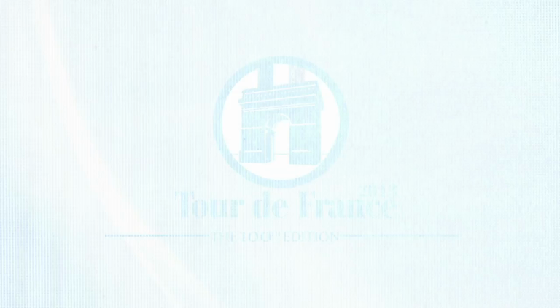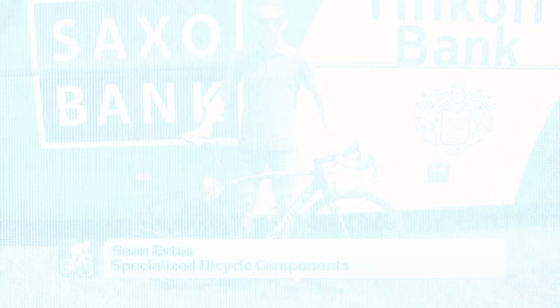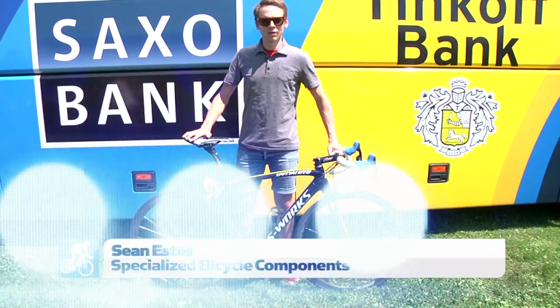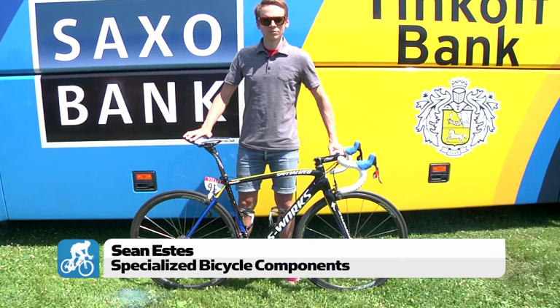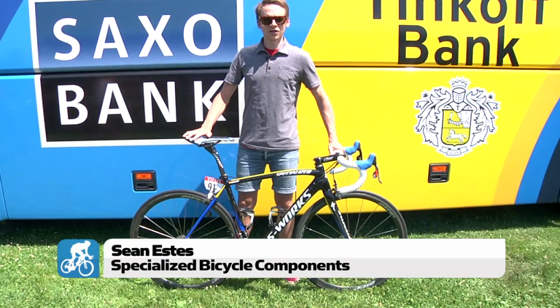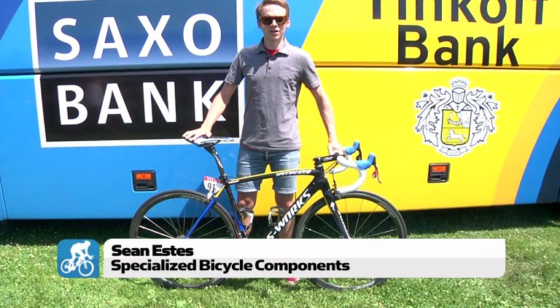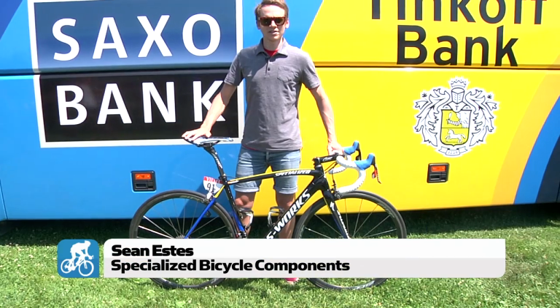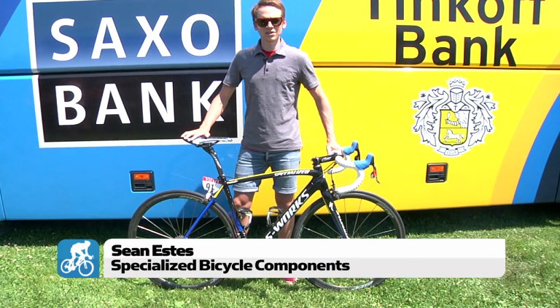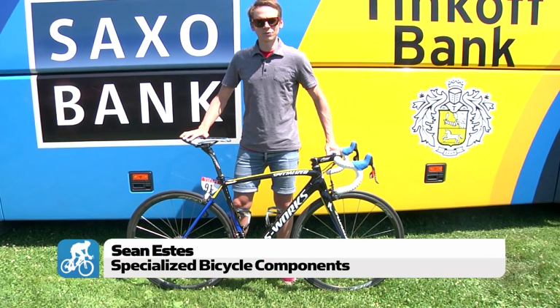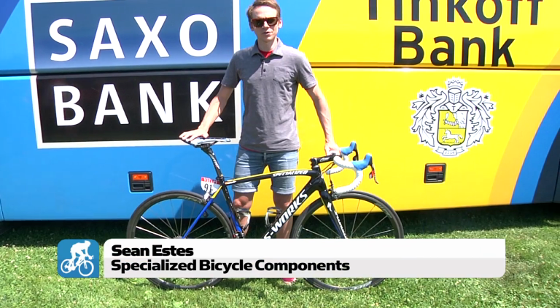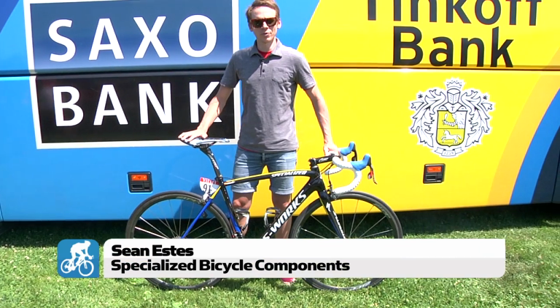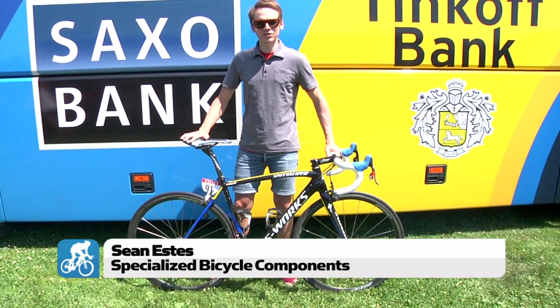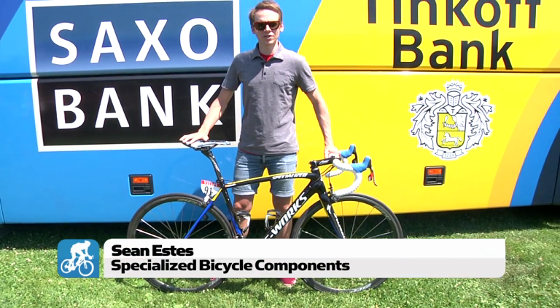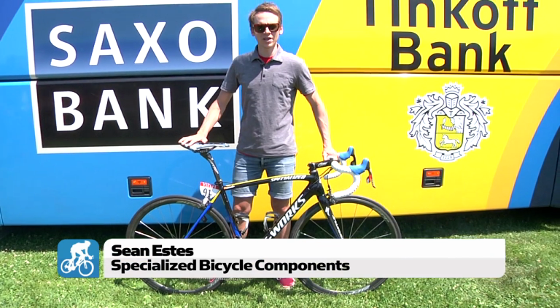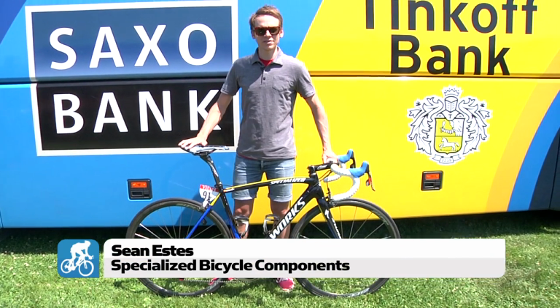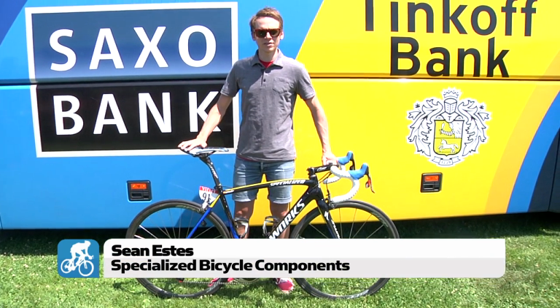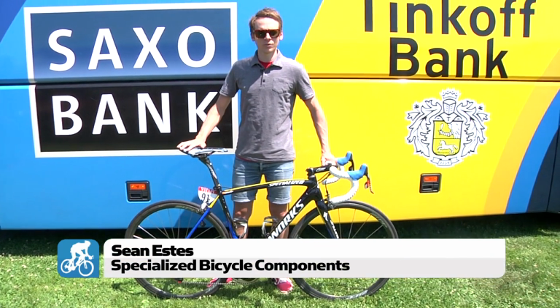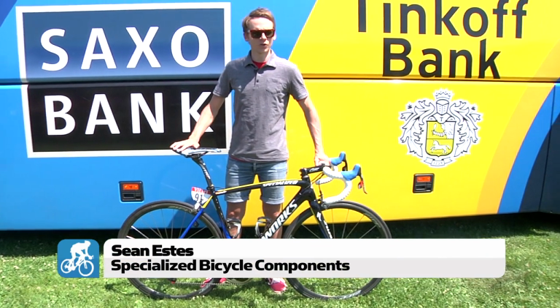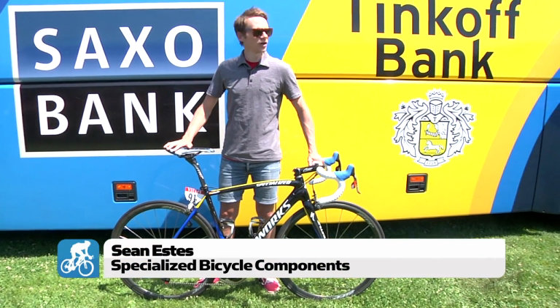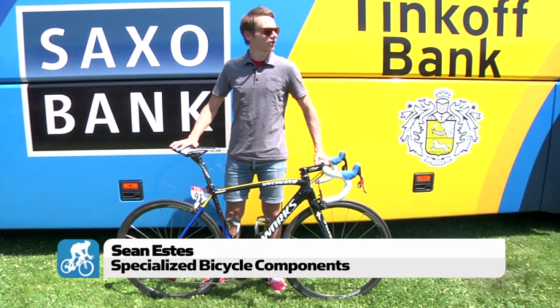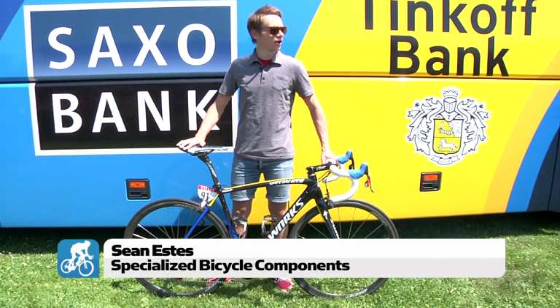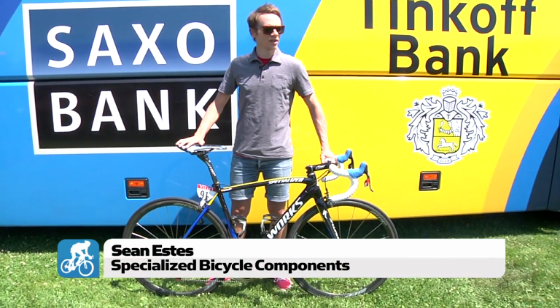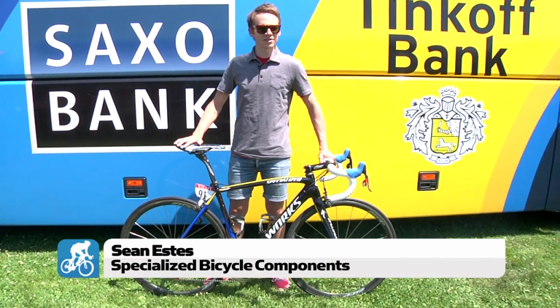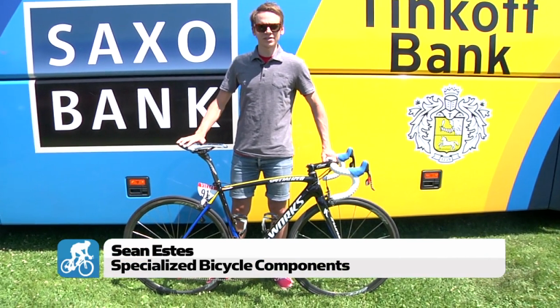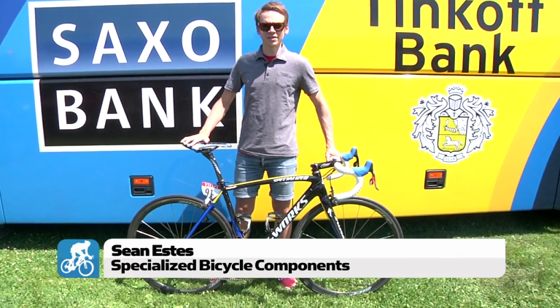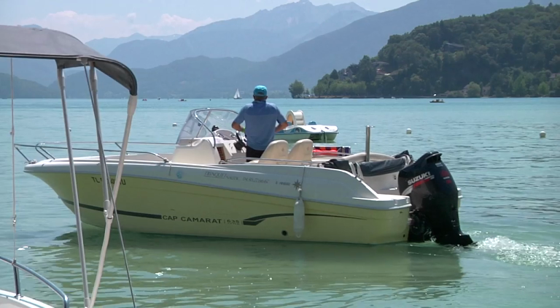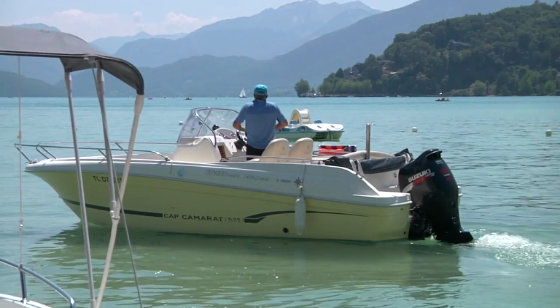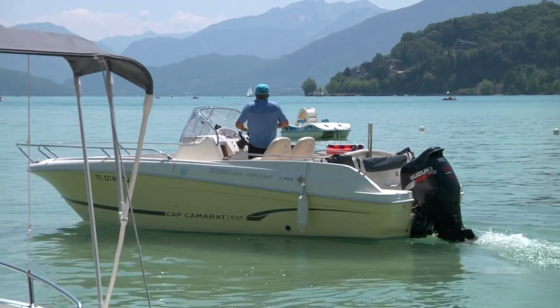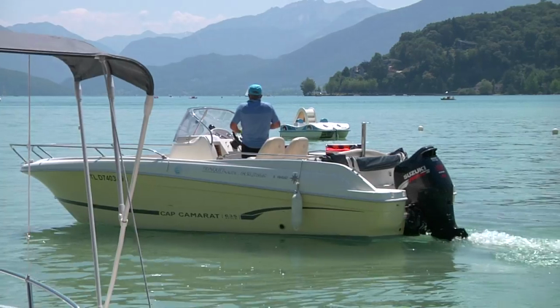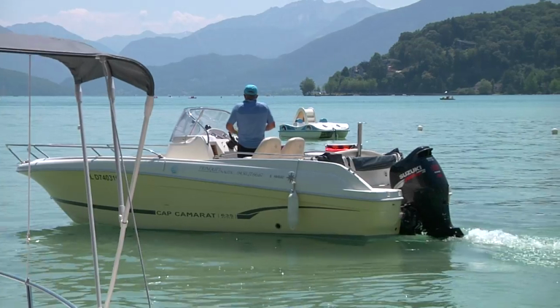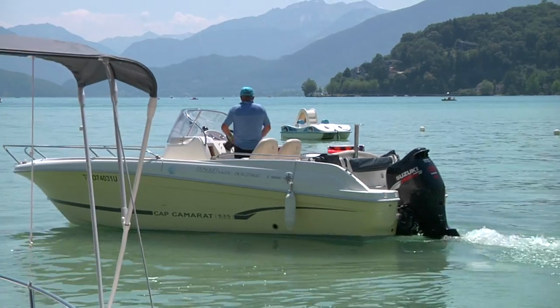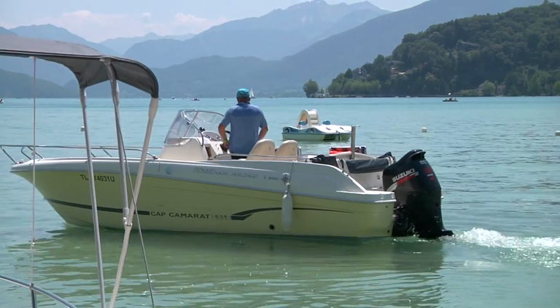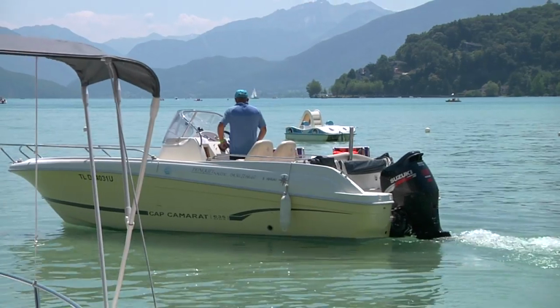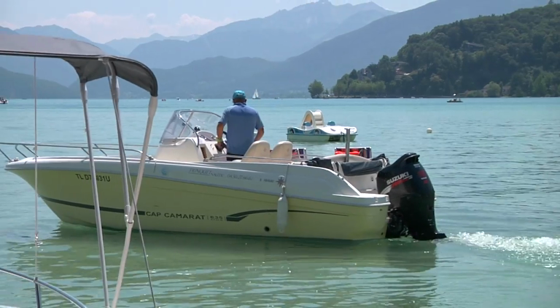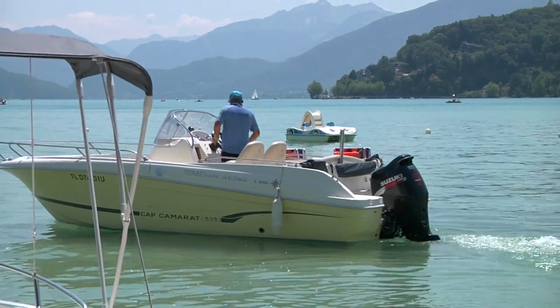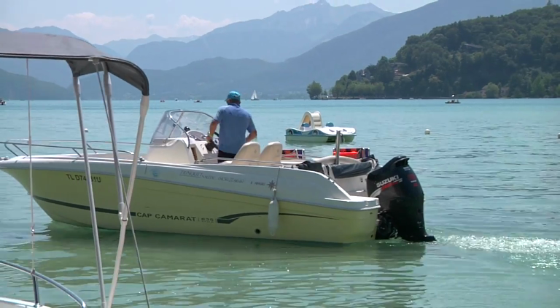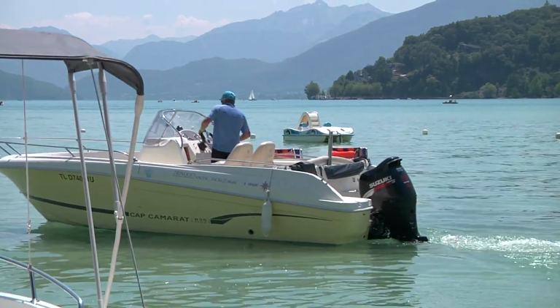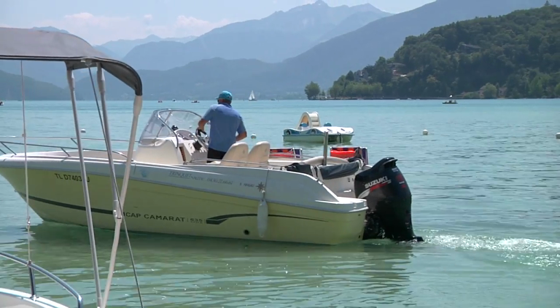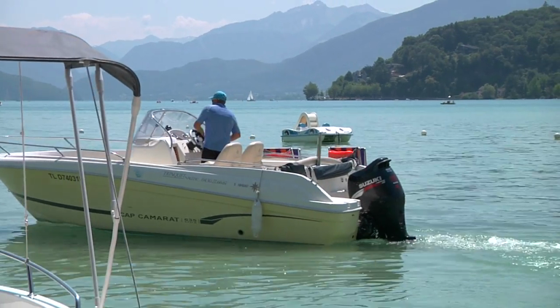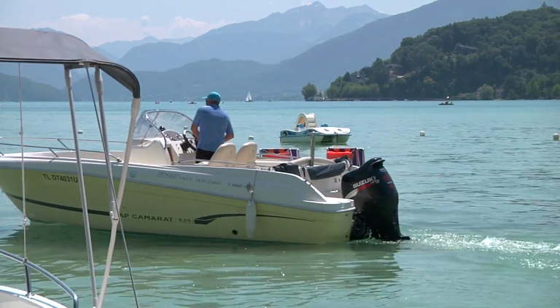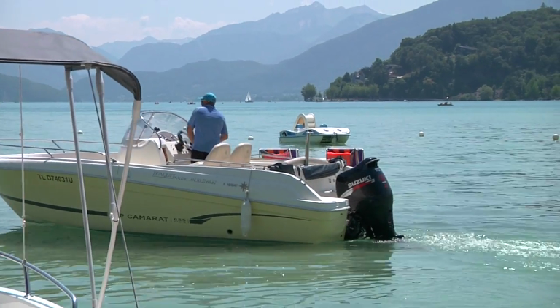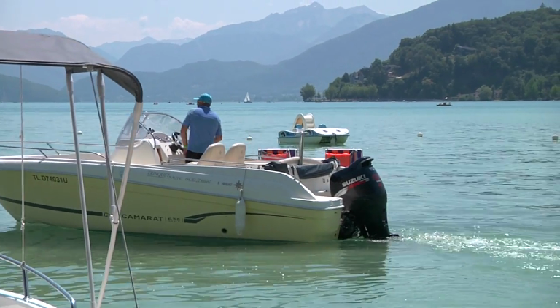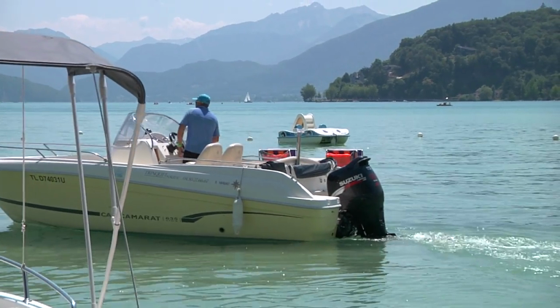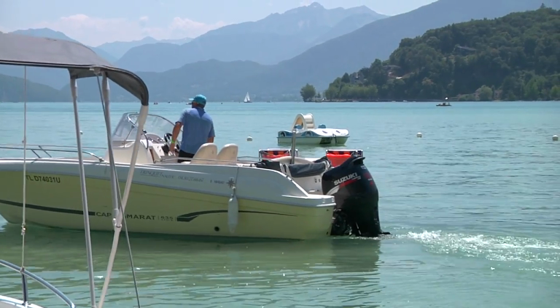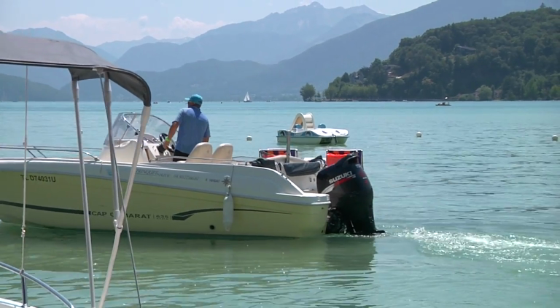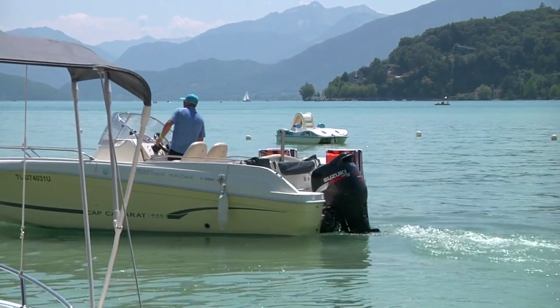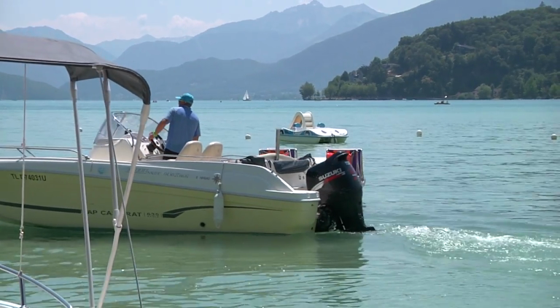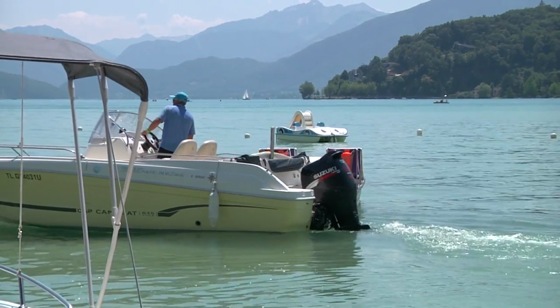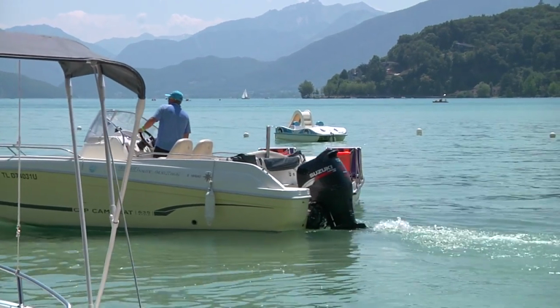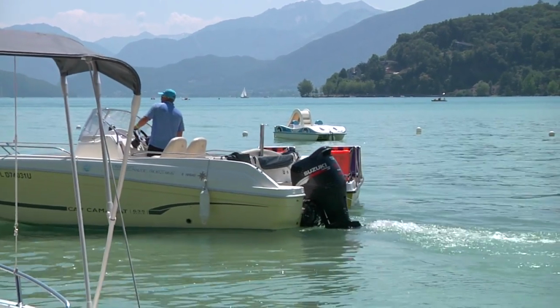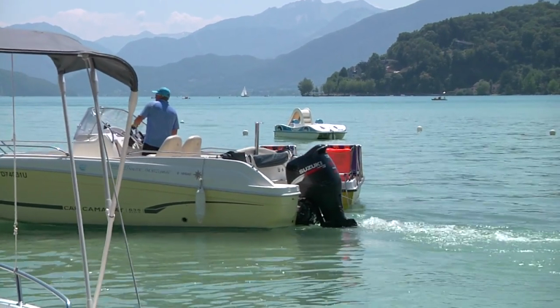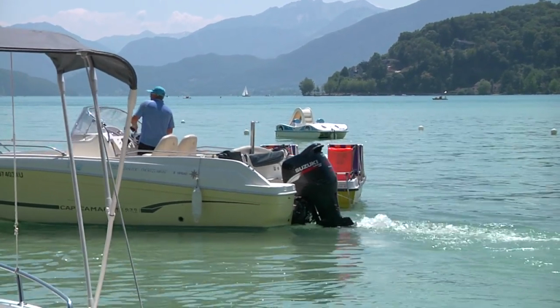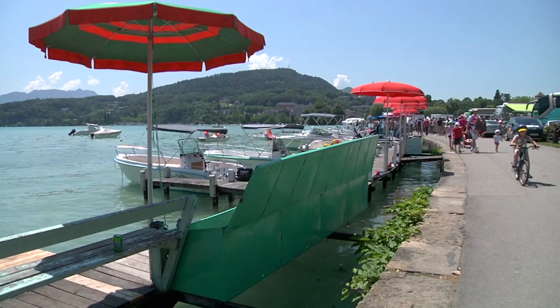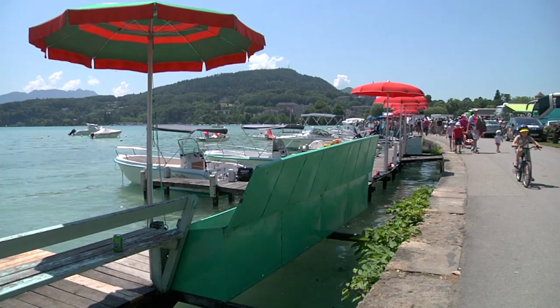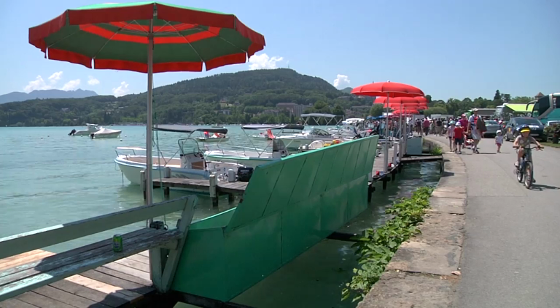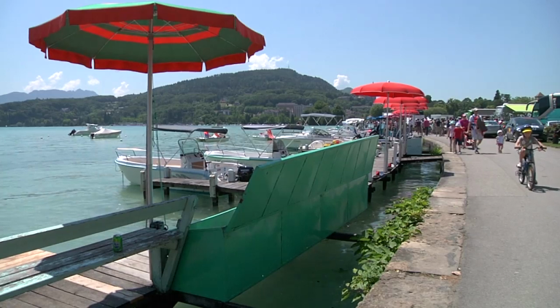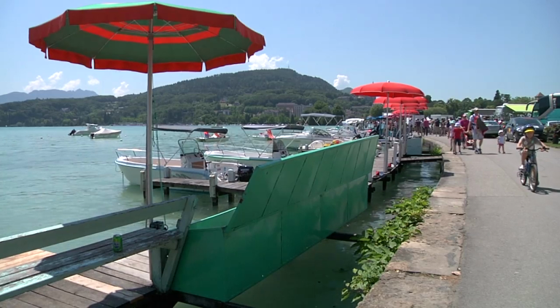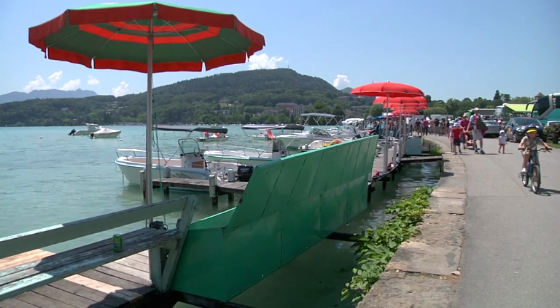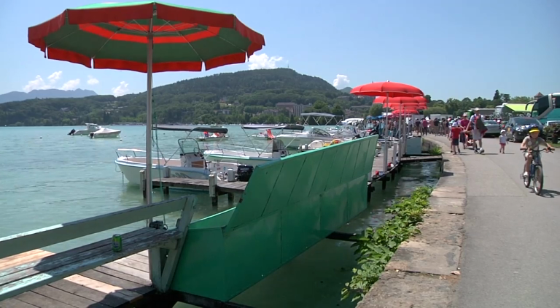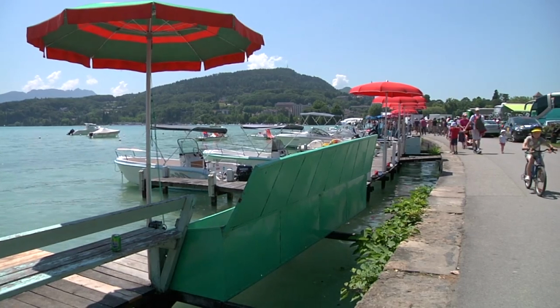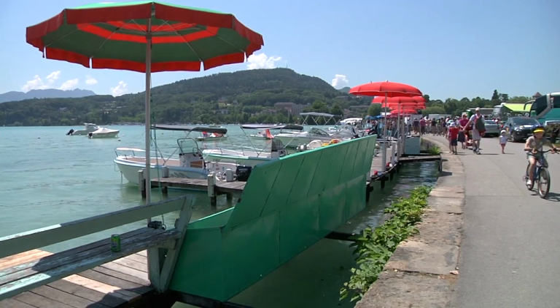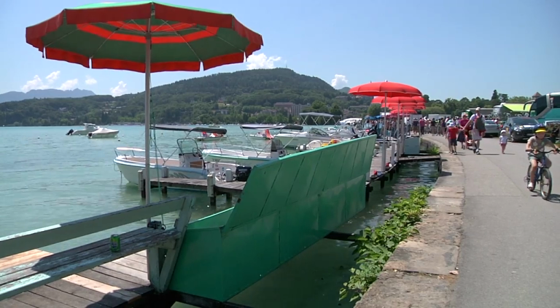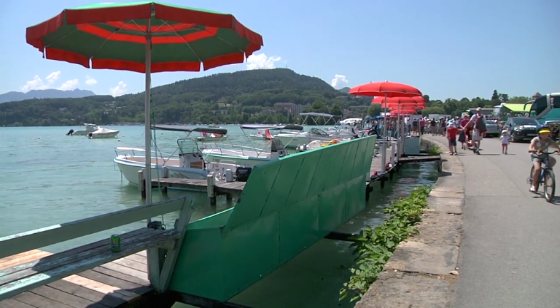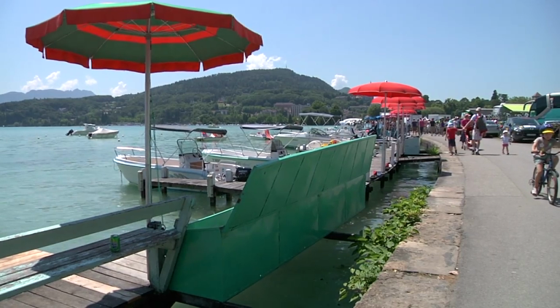I'm Sean Estes with Specialized. We're here in Odyssey today with Bike Radar doing a bike check on Alberto Contador's Tarmac SL4.